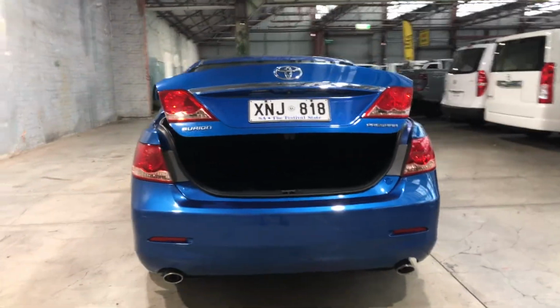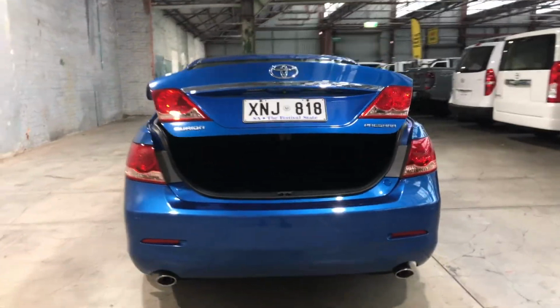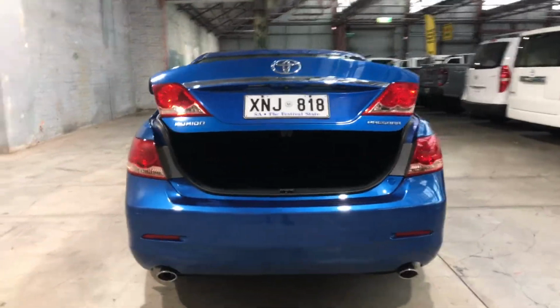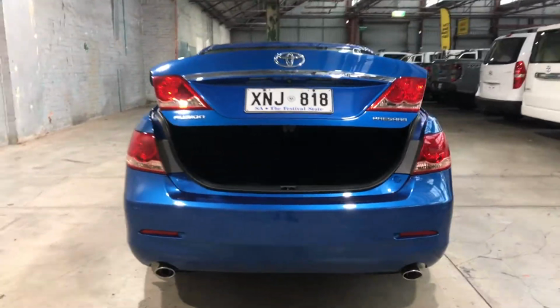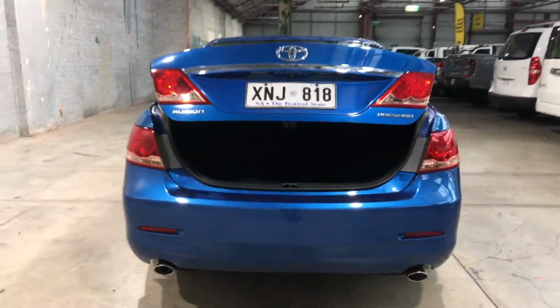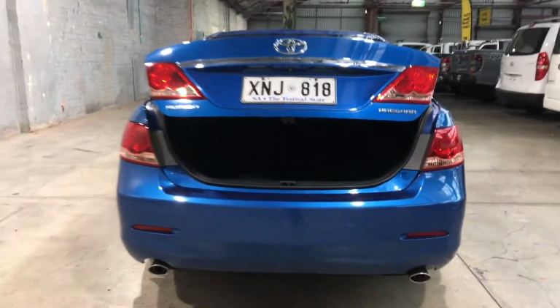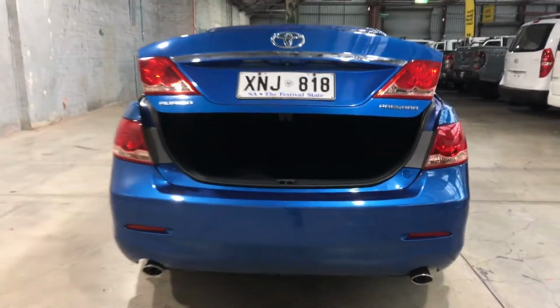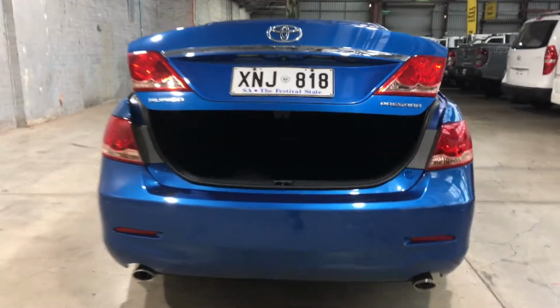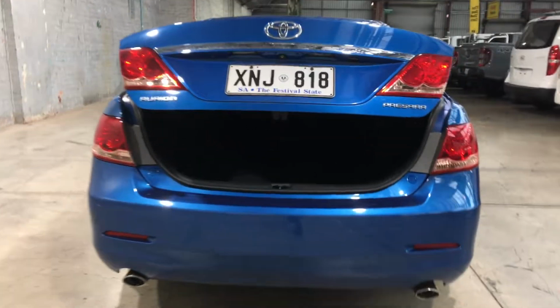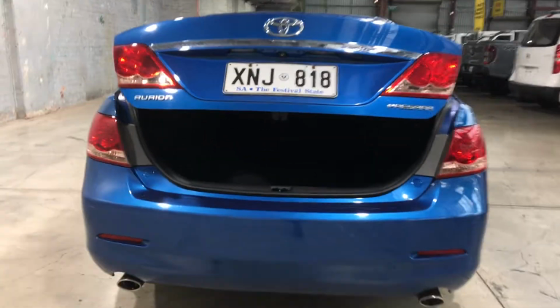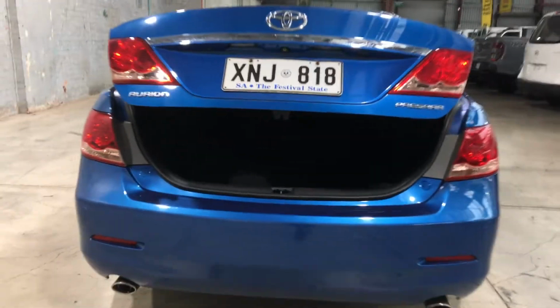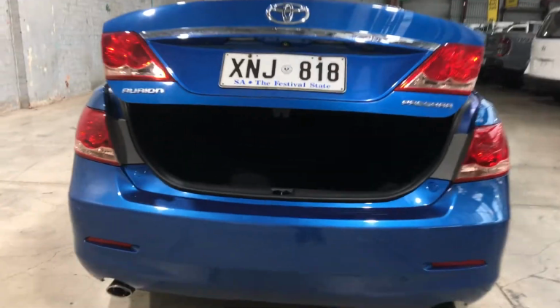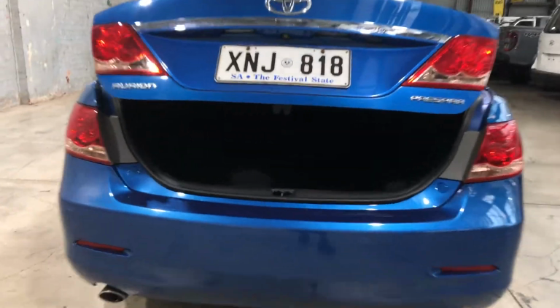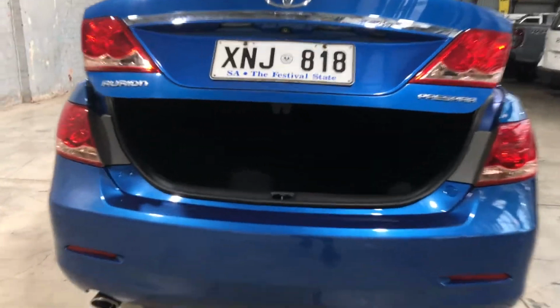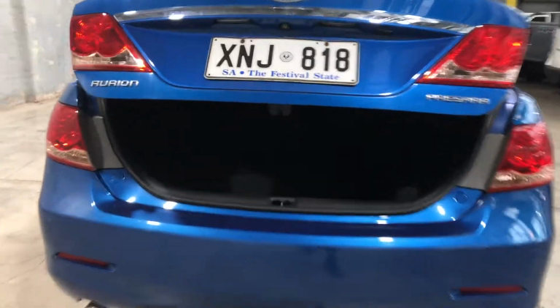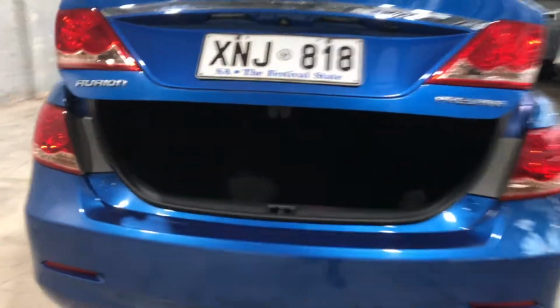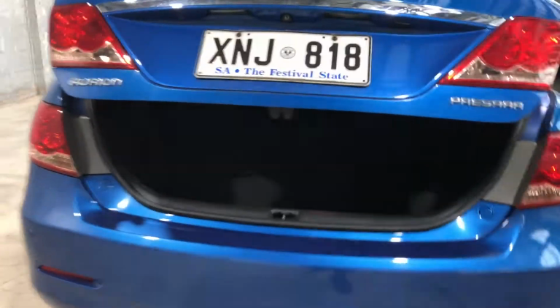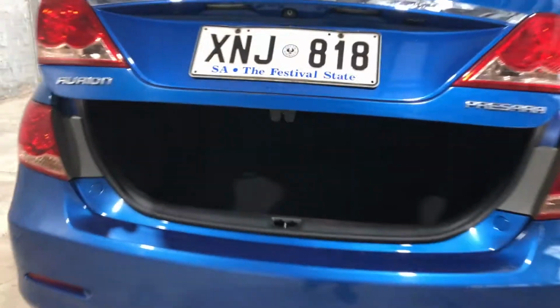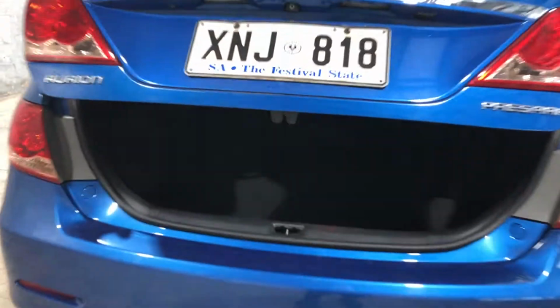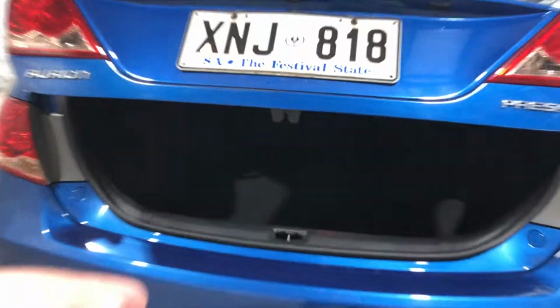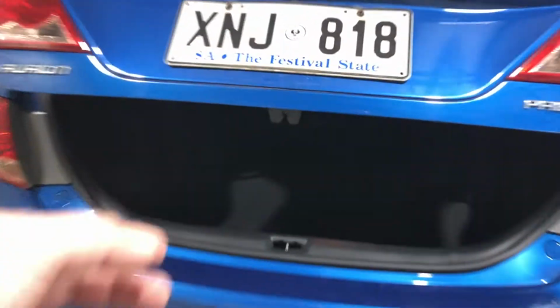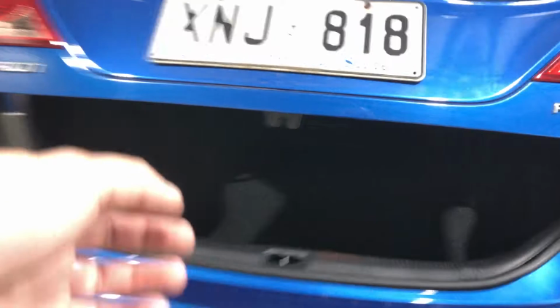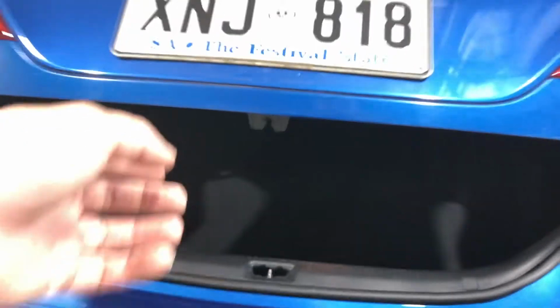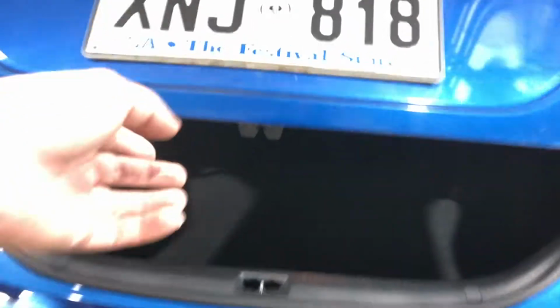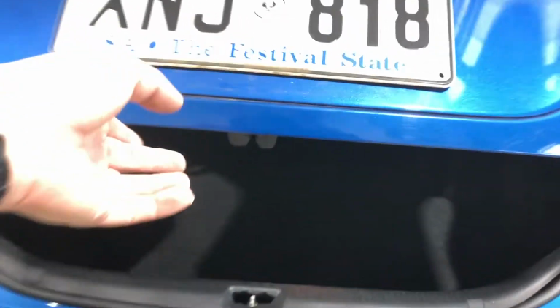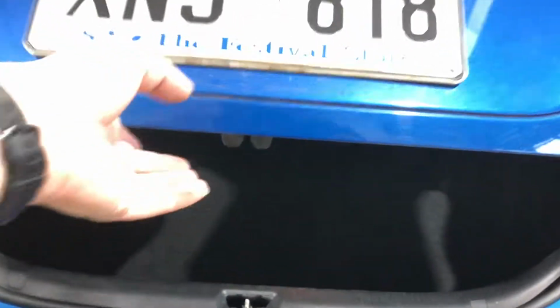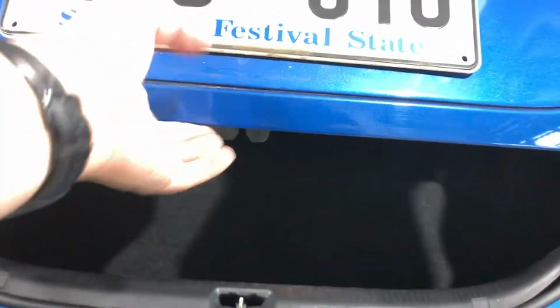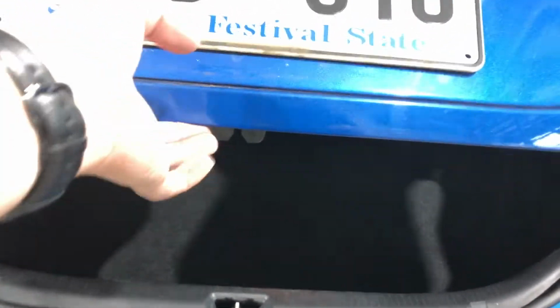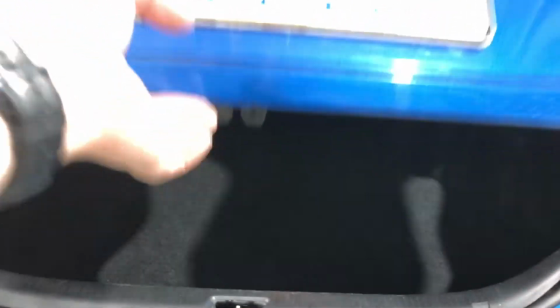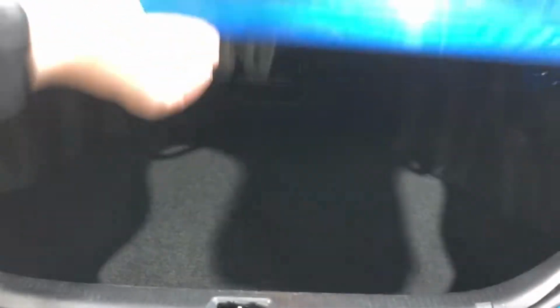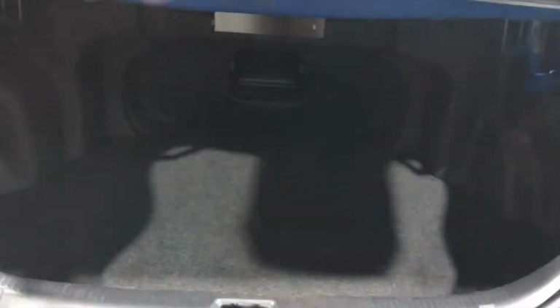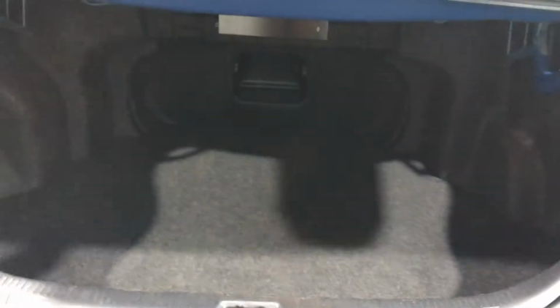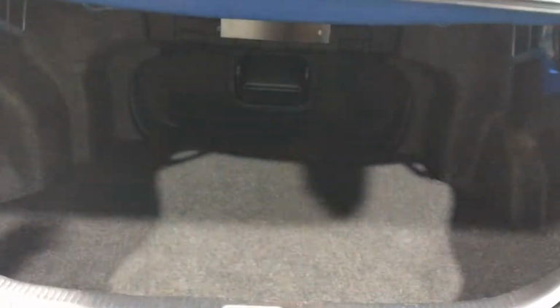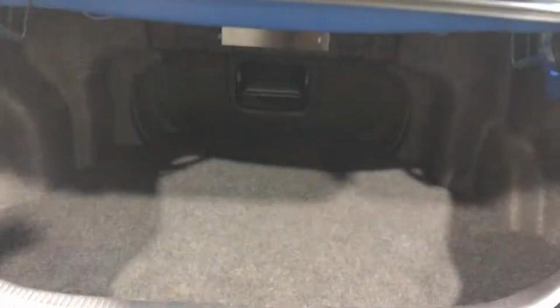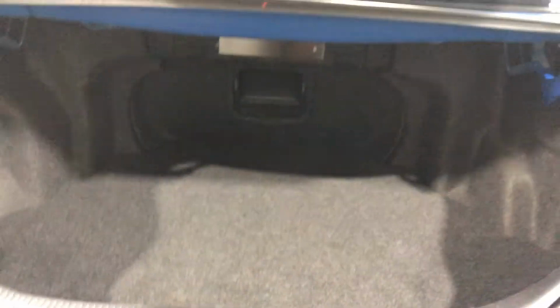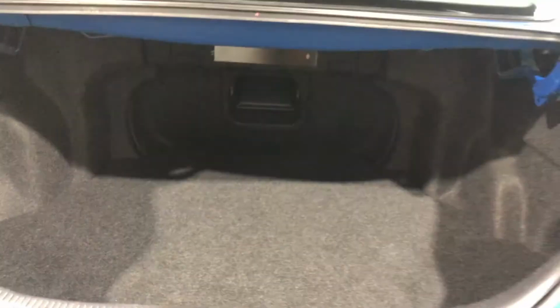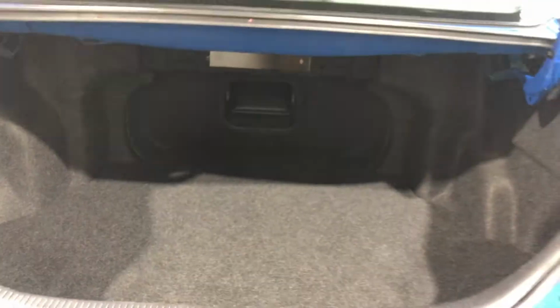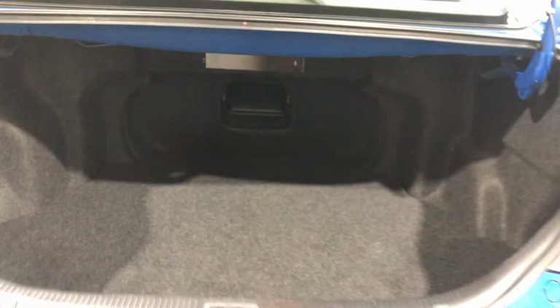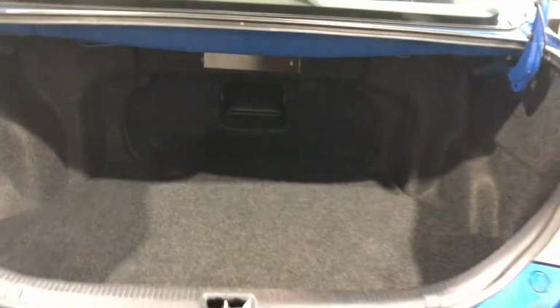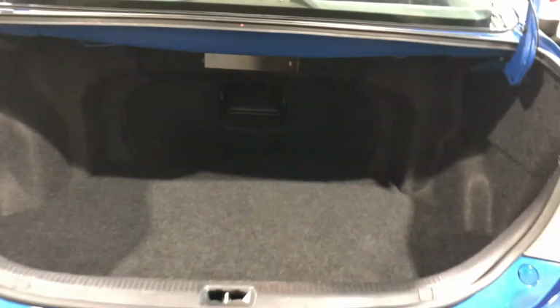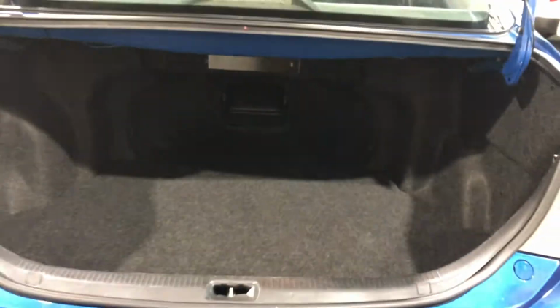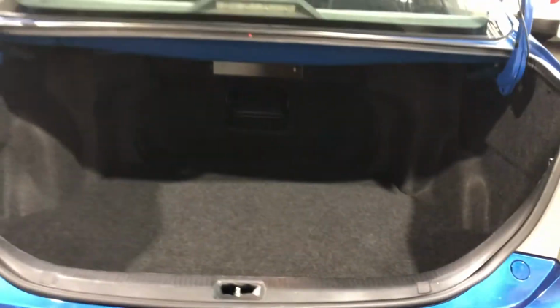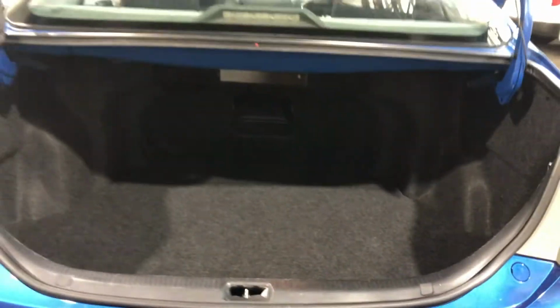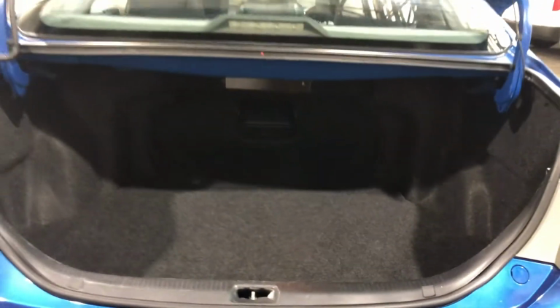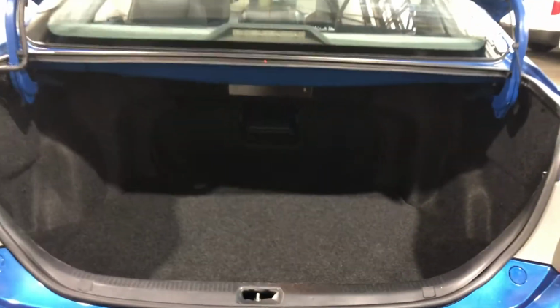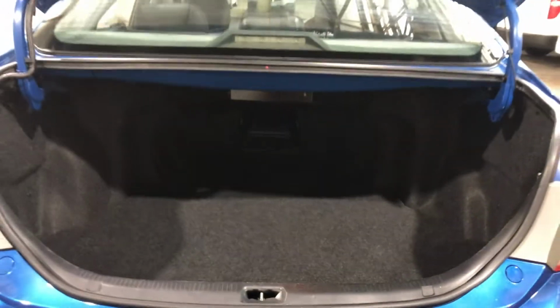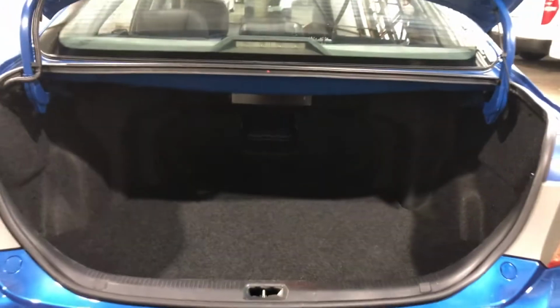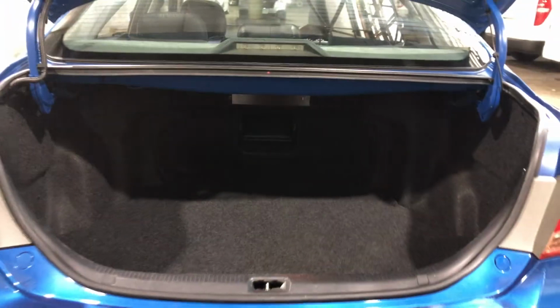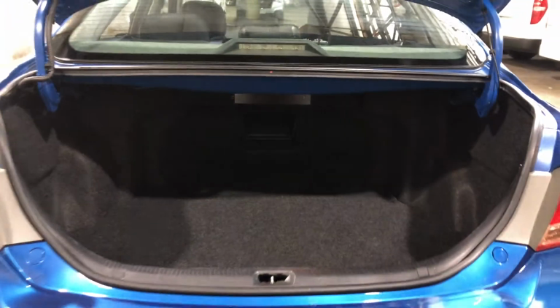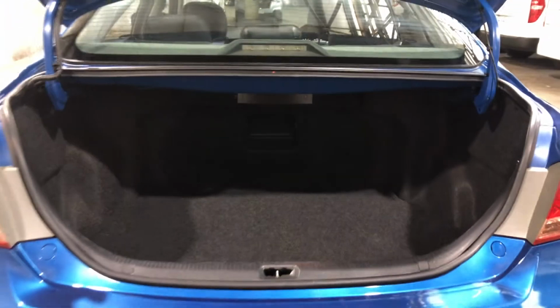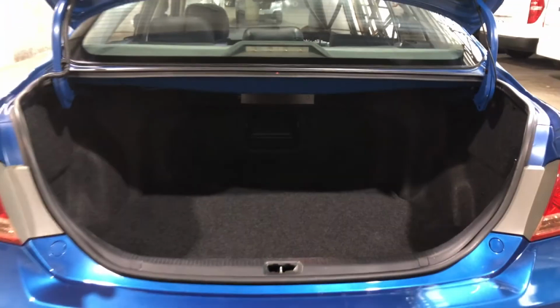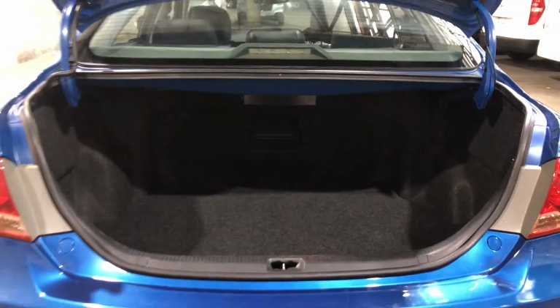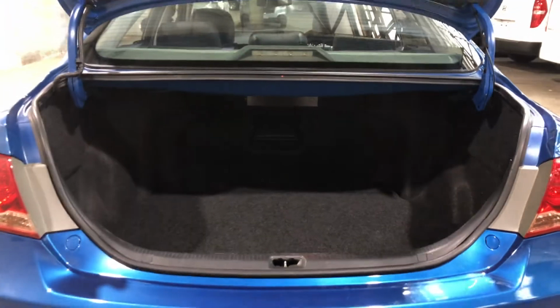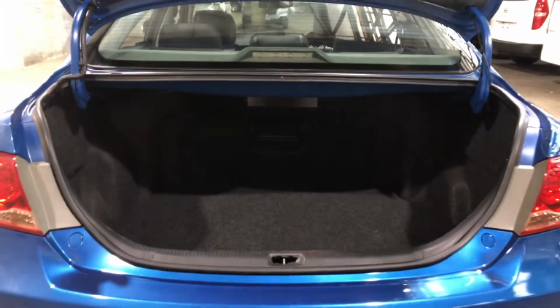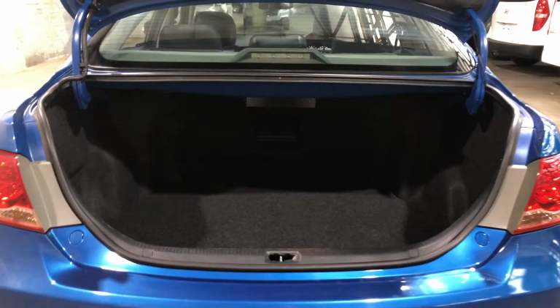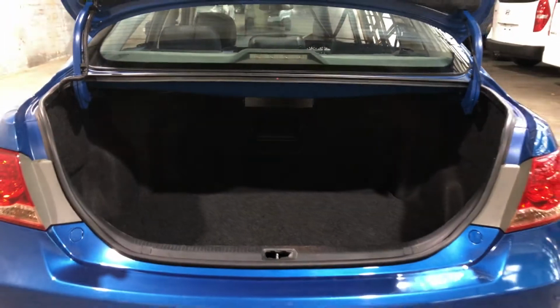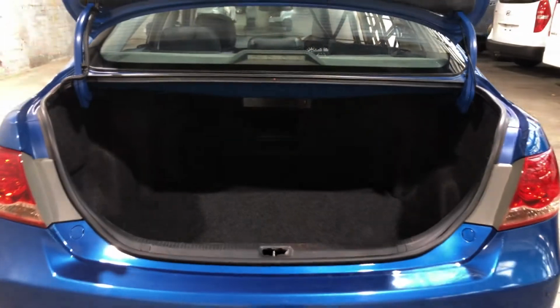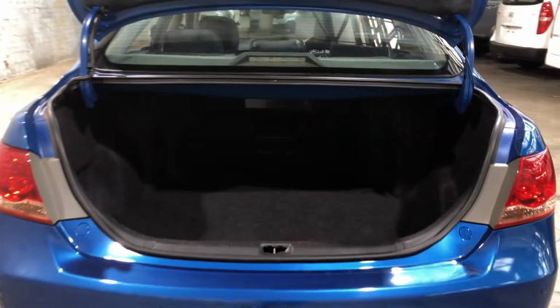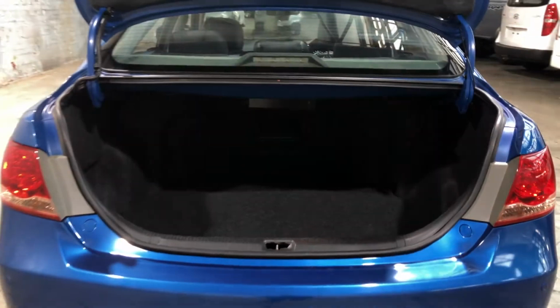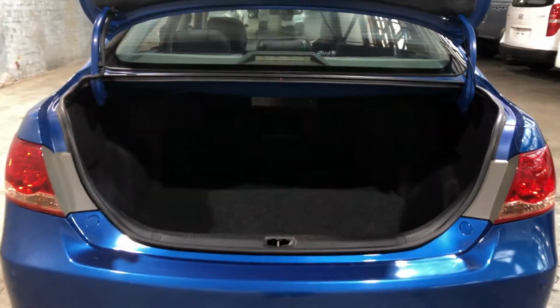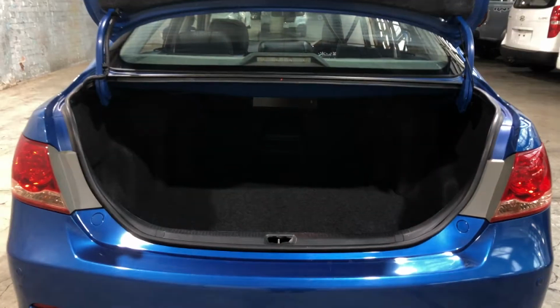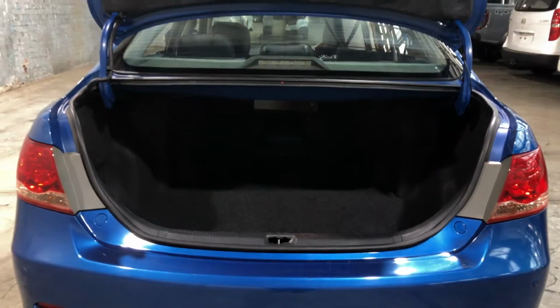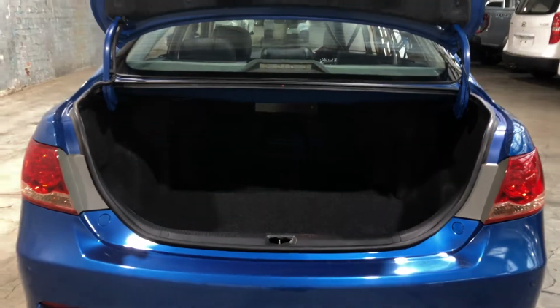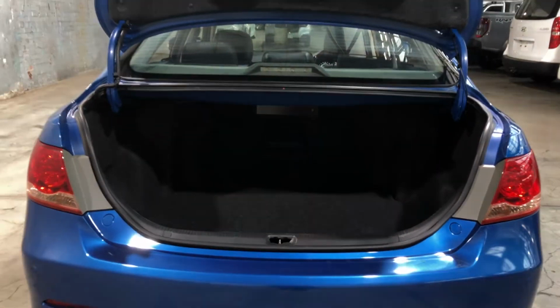As we jump inside the boot, being a family-sized sedan, you know you're going to get plenty of boot space at the back.